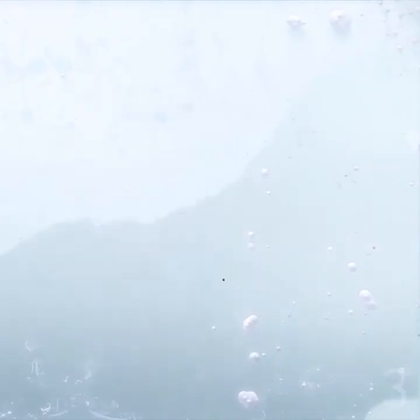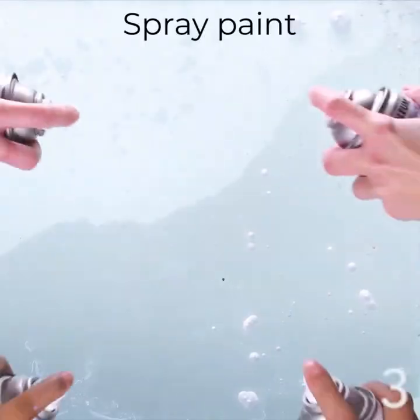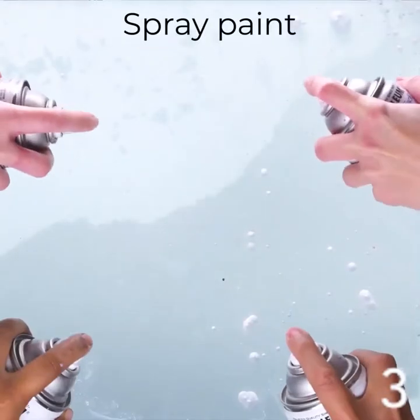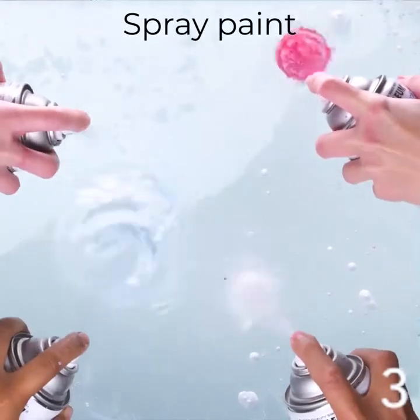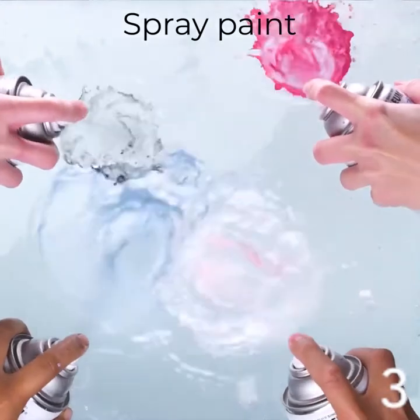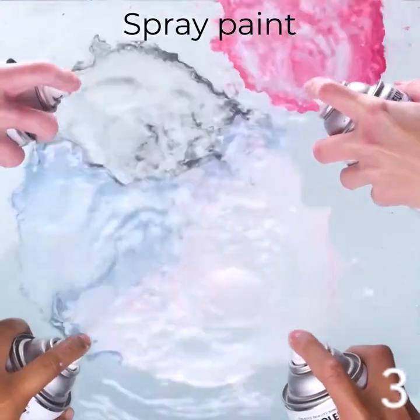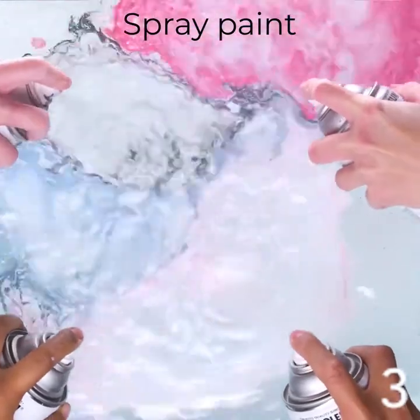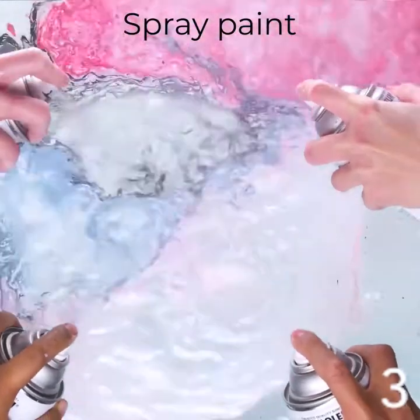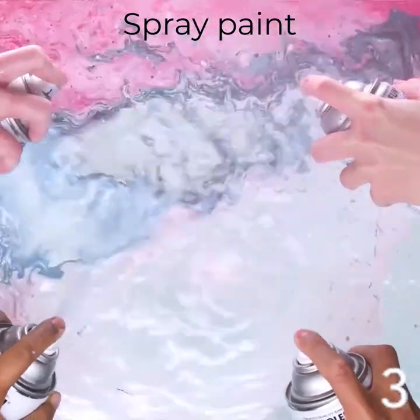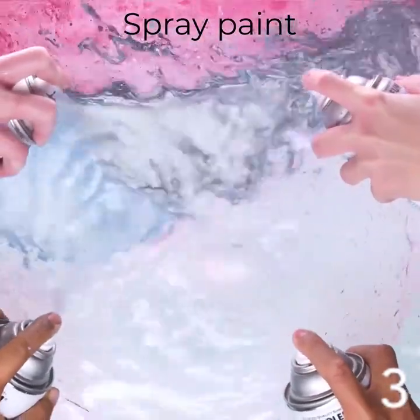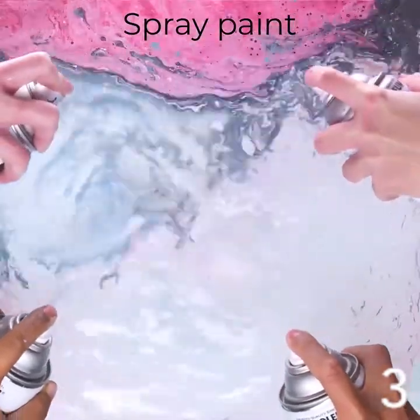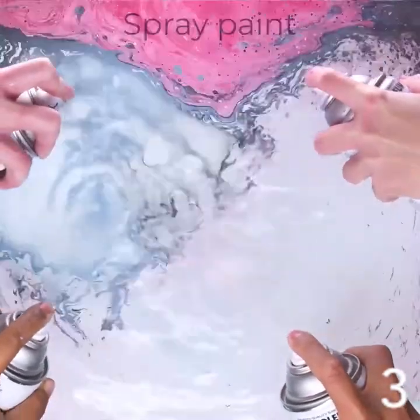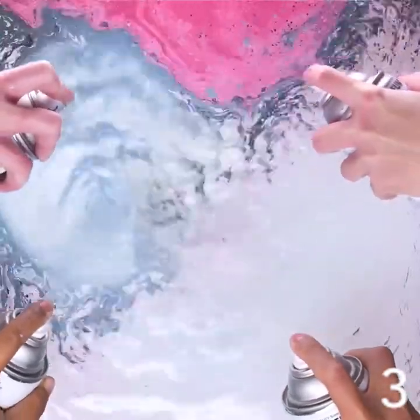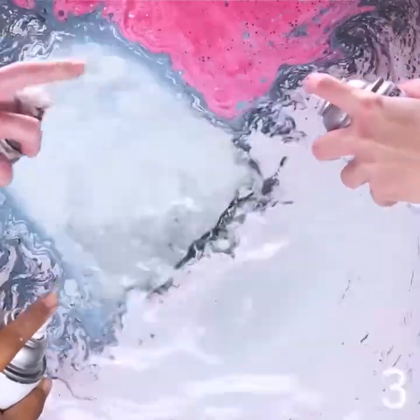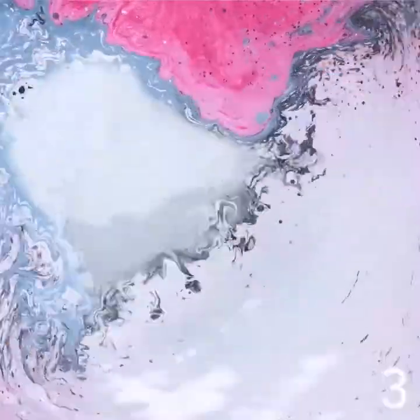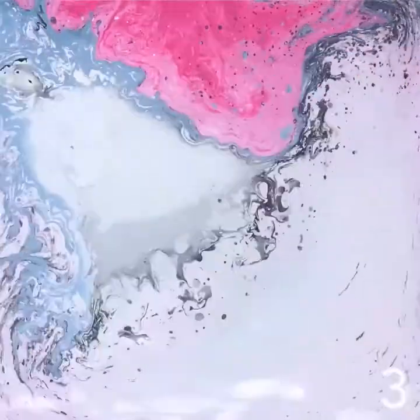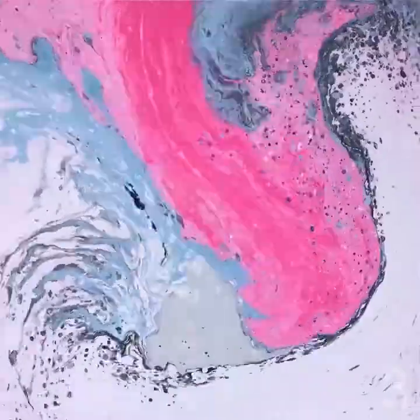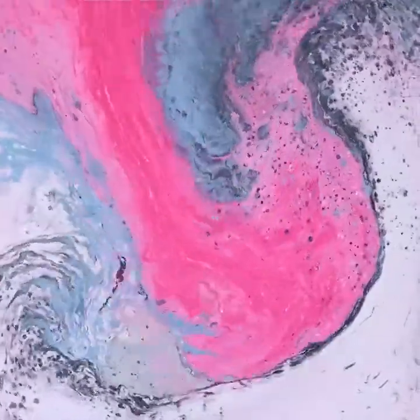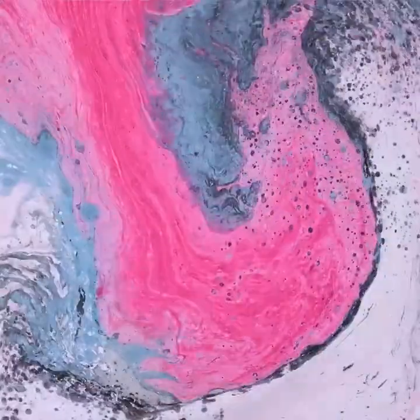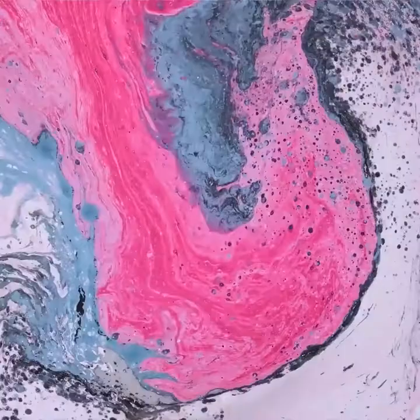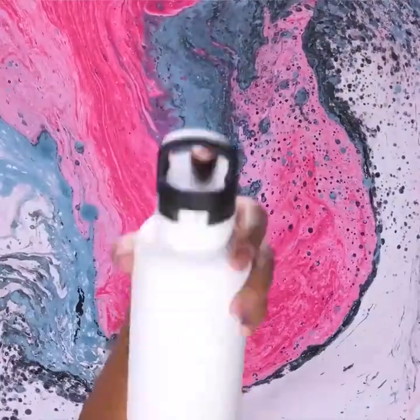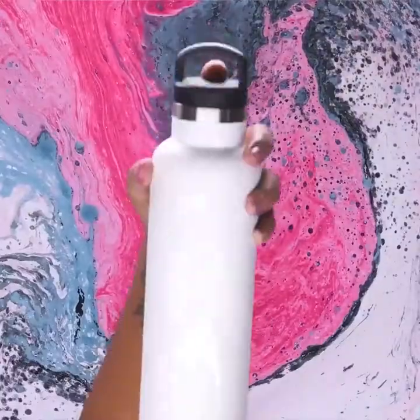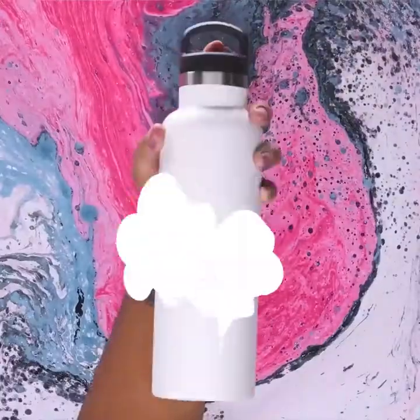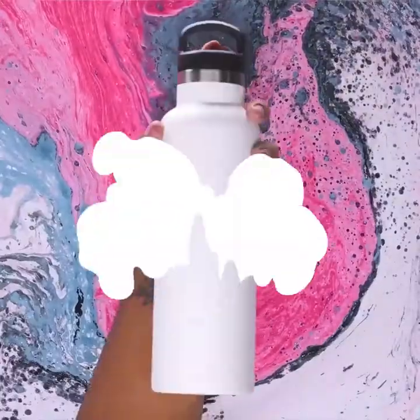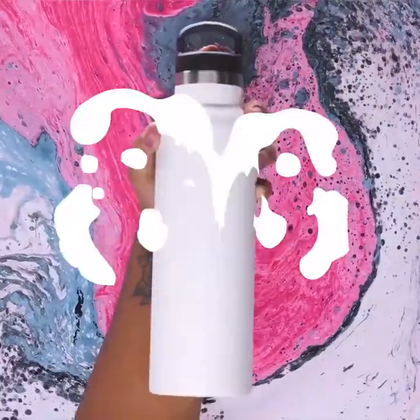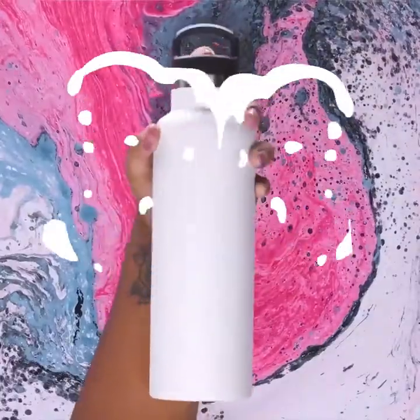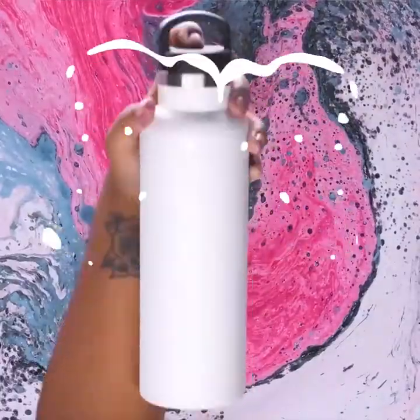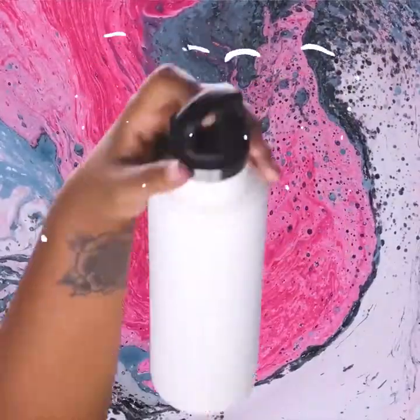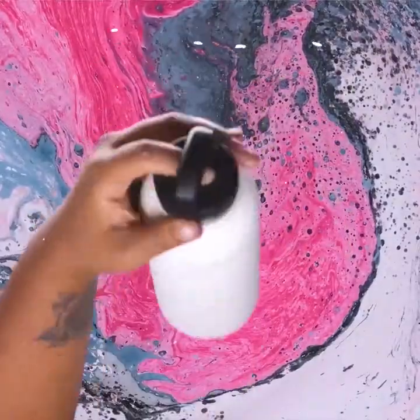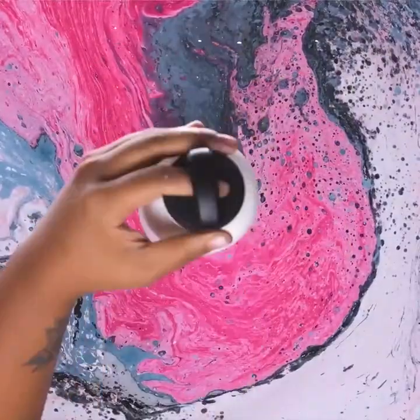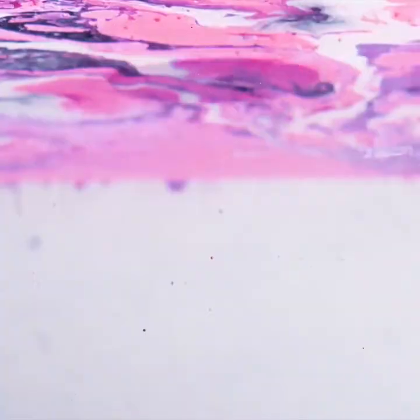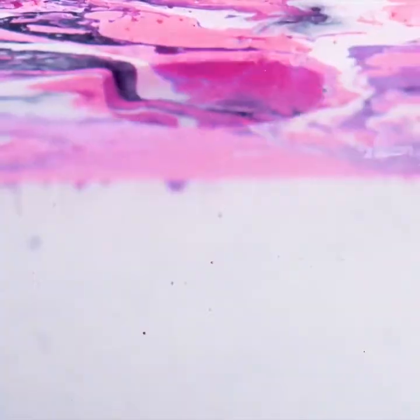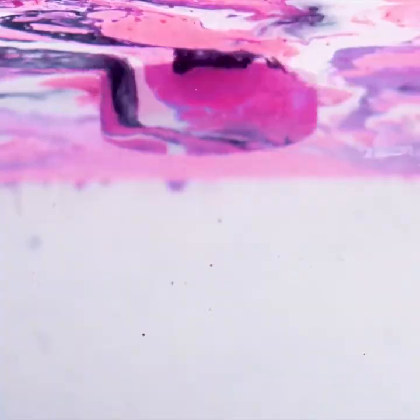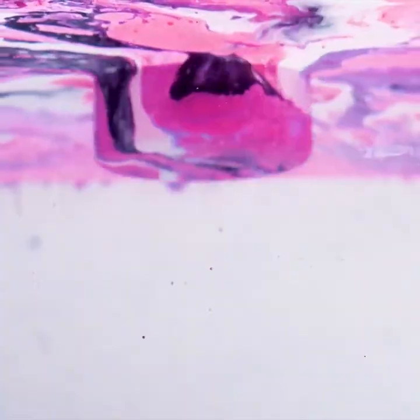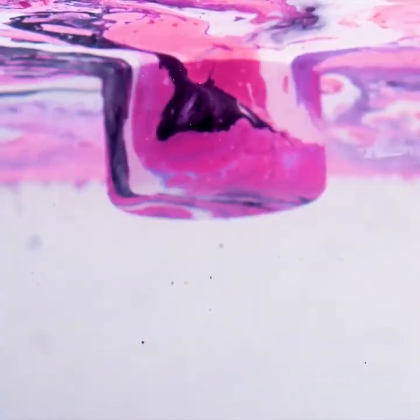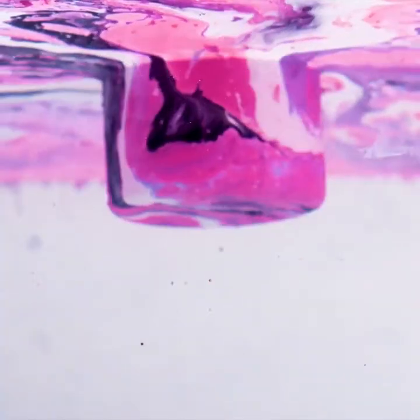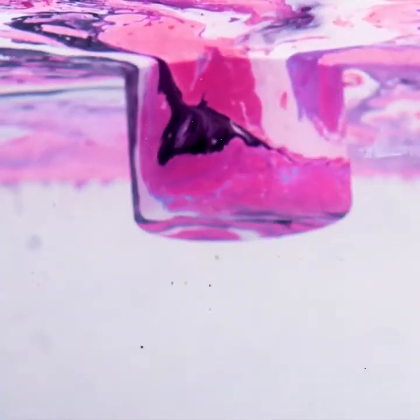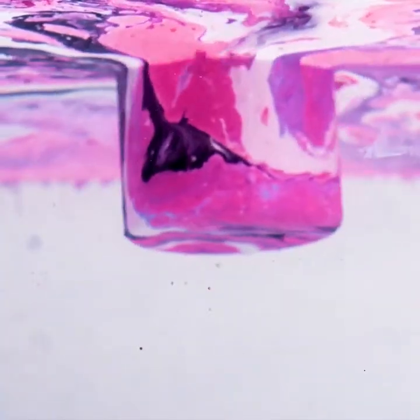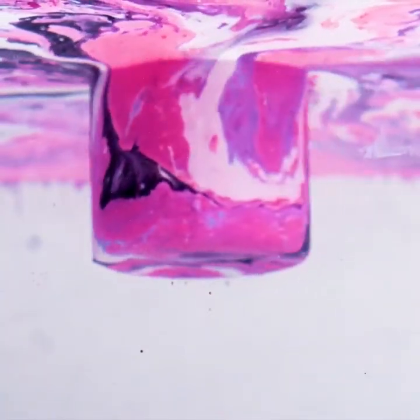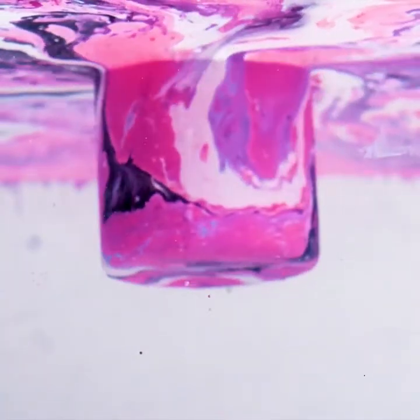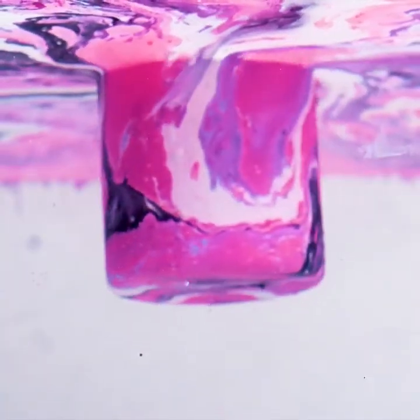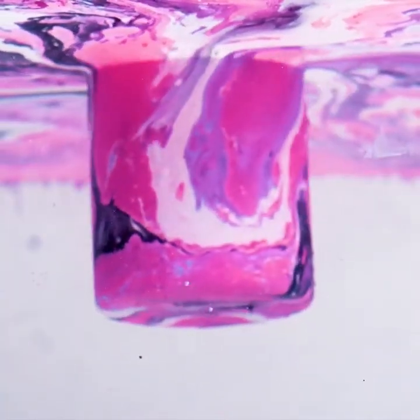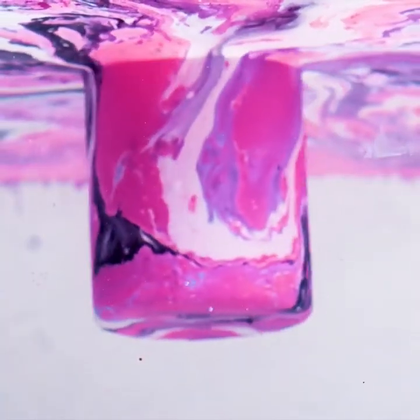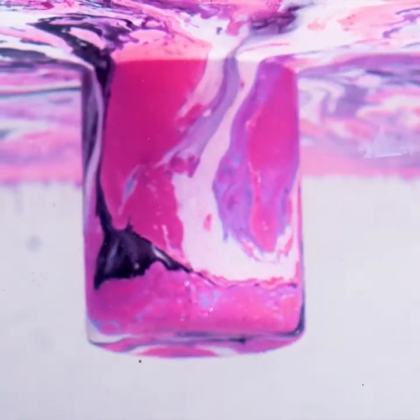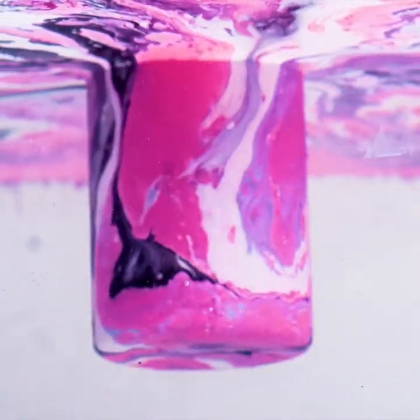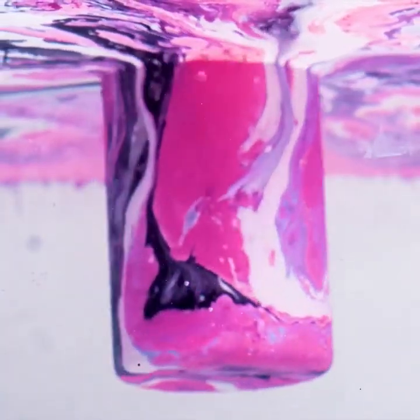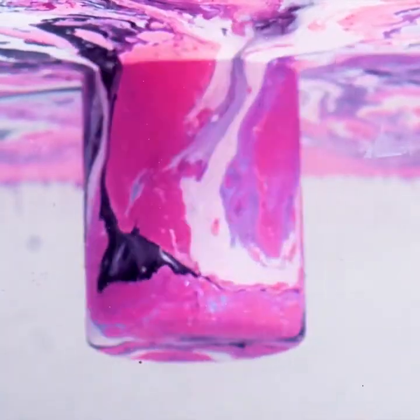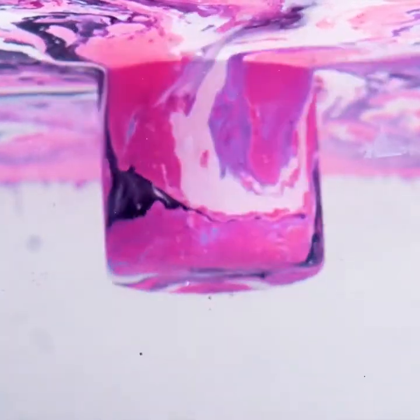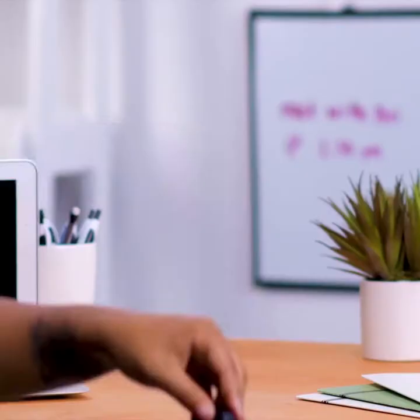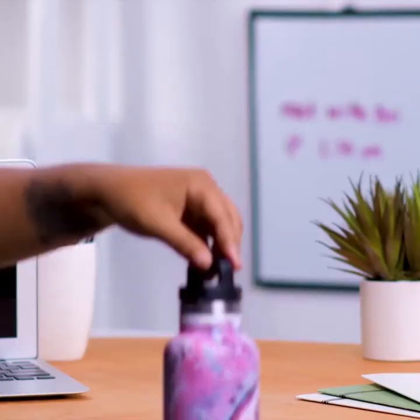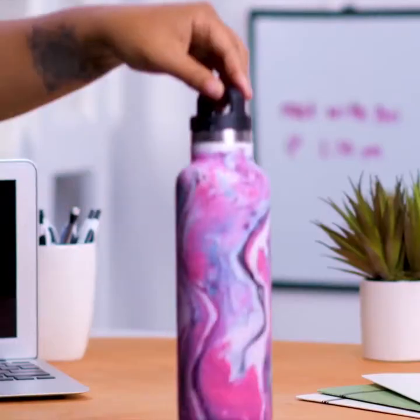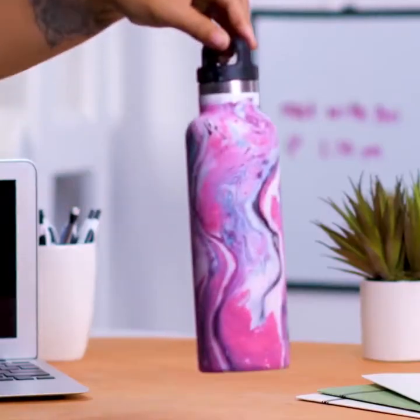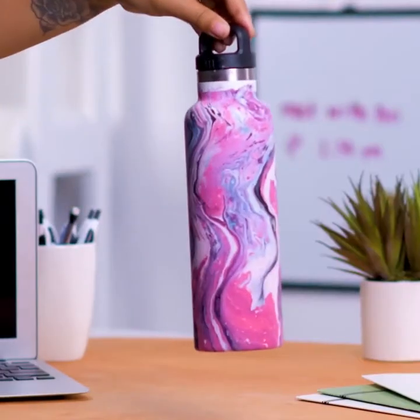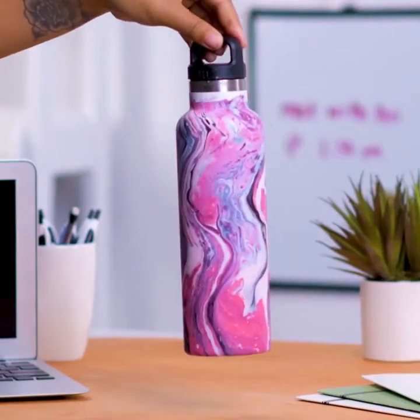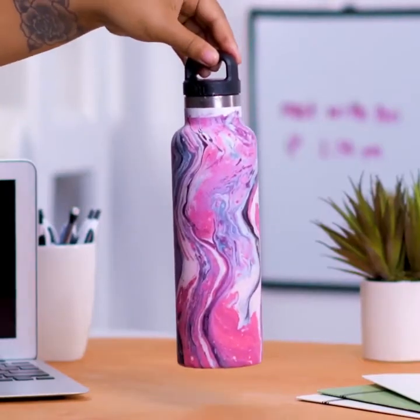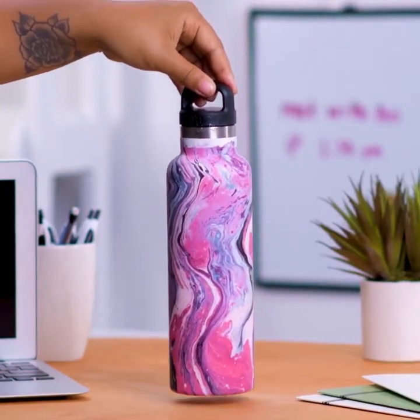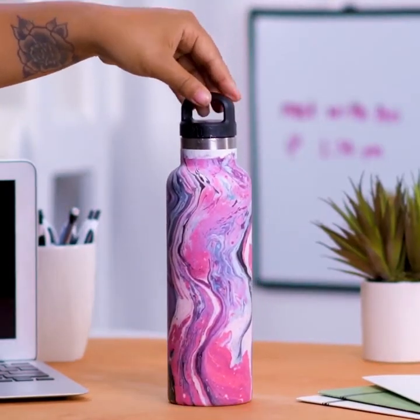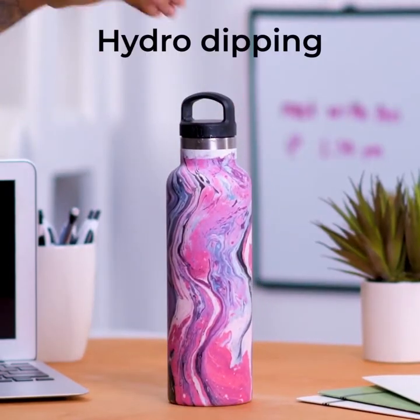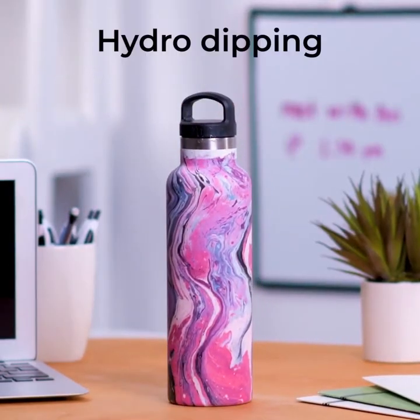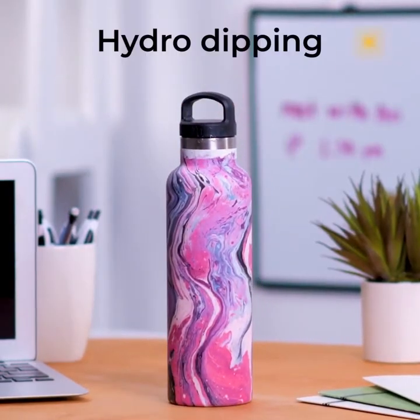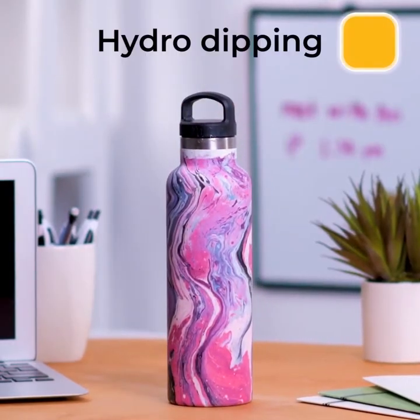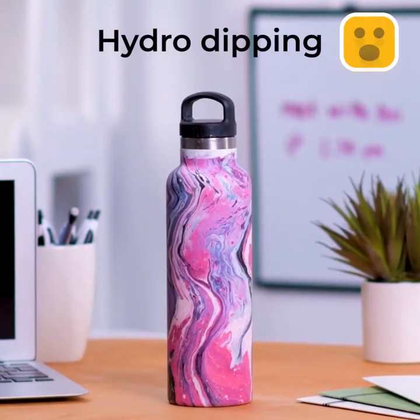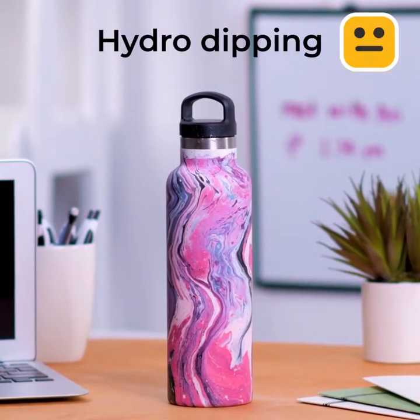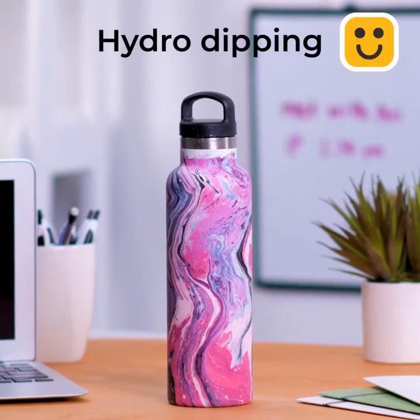Spraying the water with different colors. Insert a water bottle and see the result. Hydro dipping.